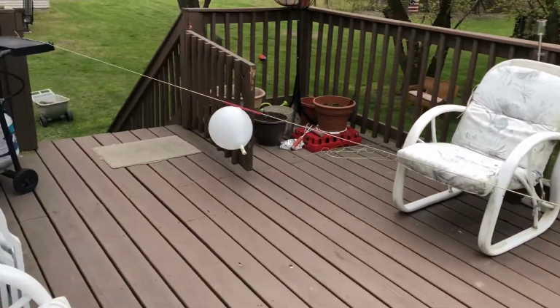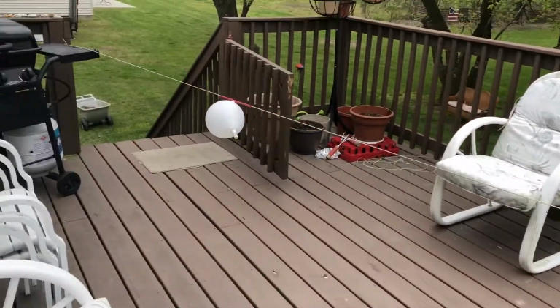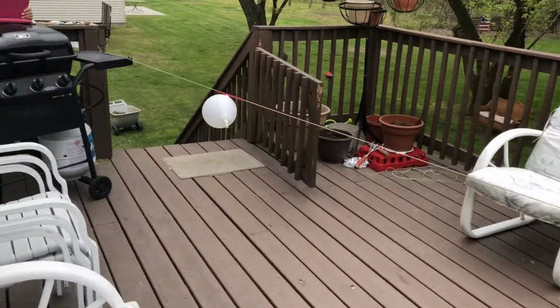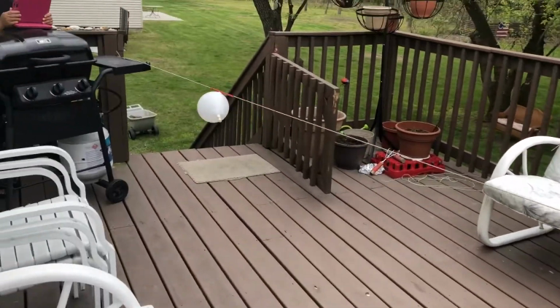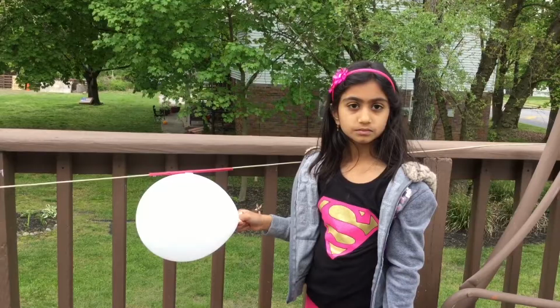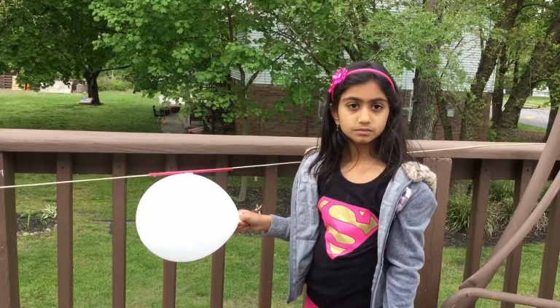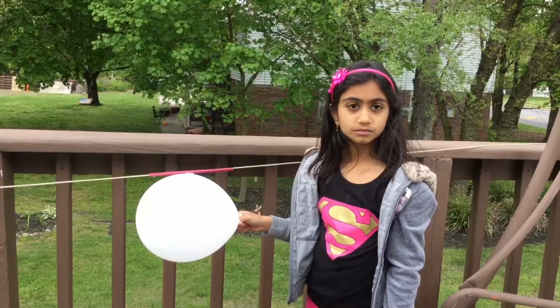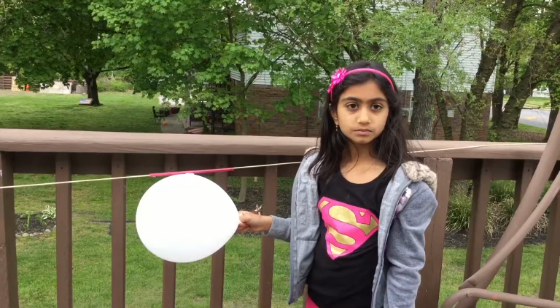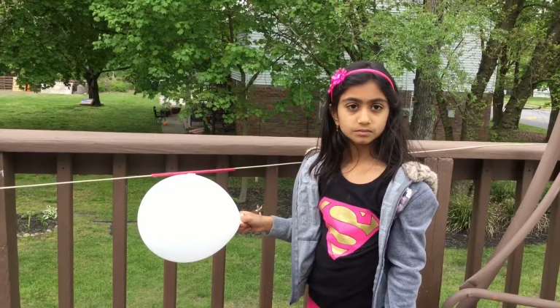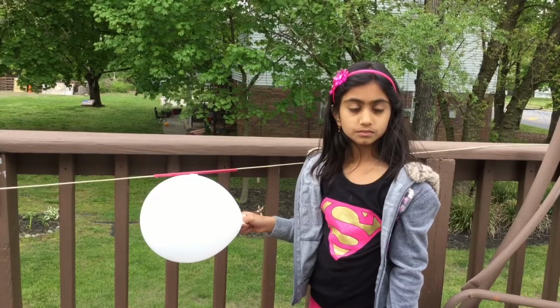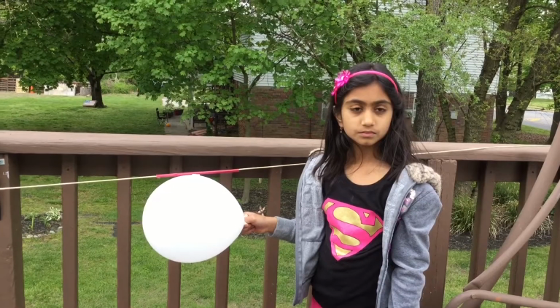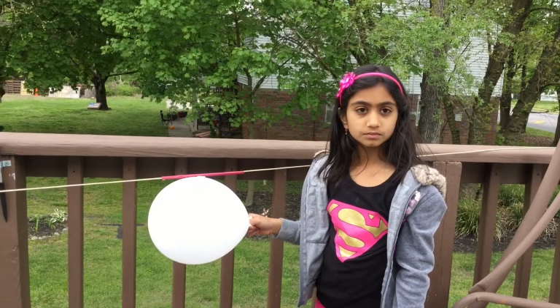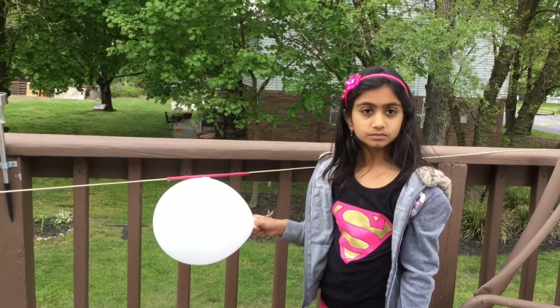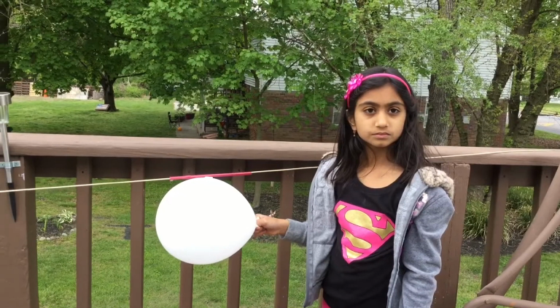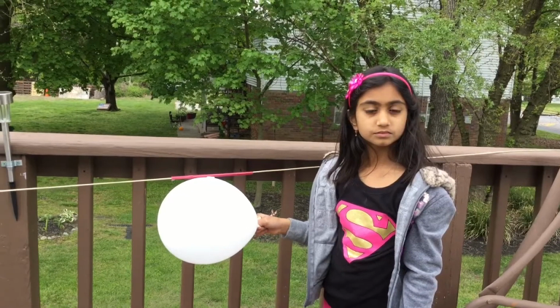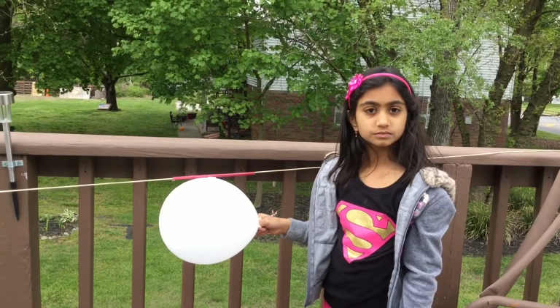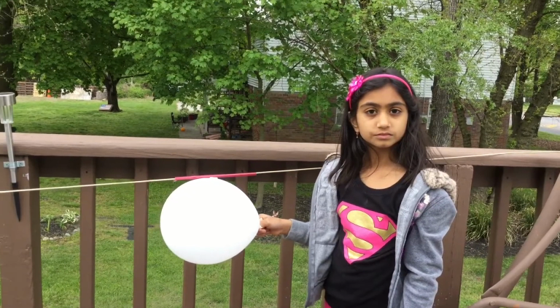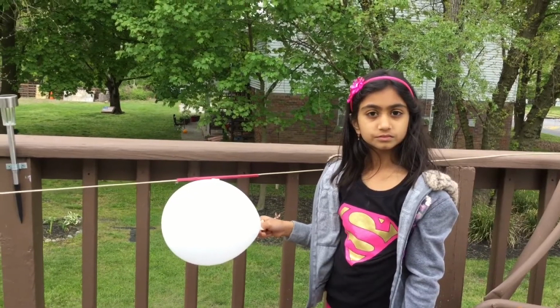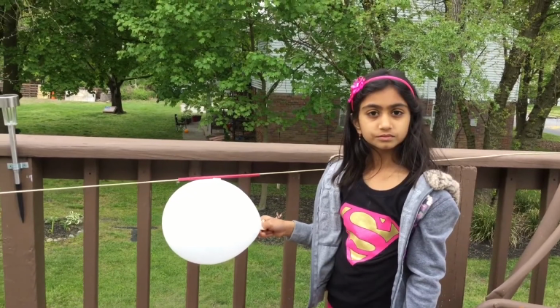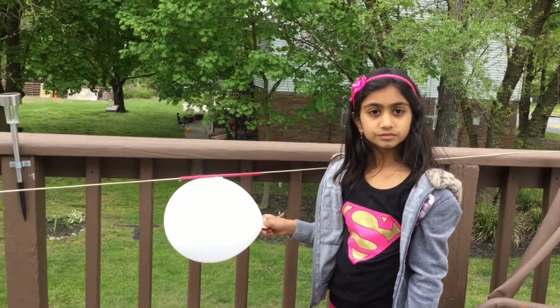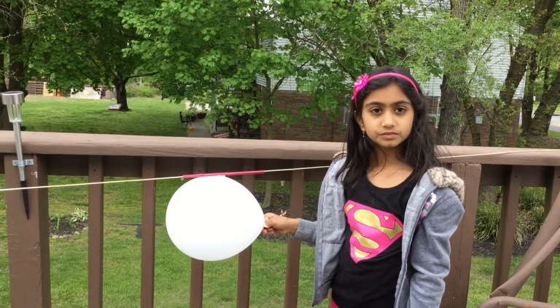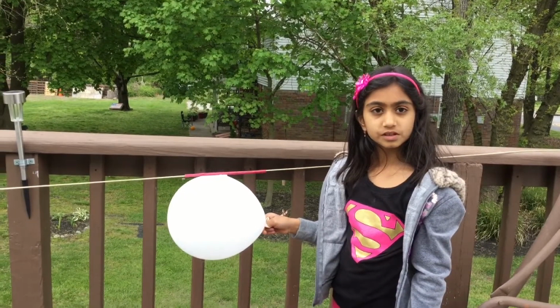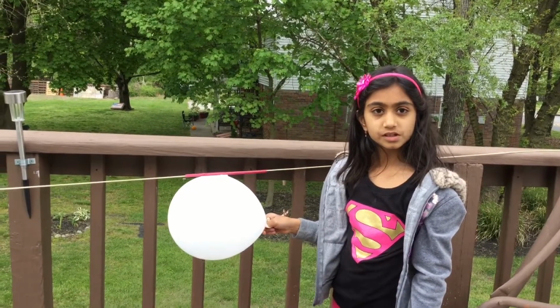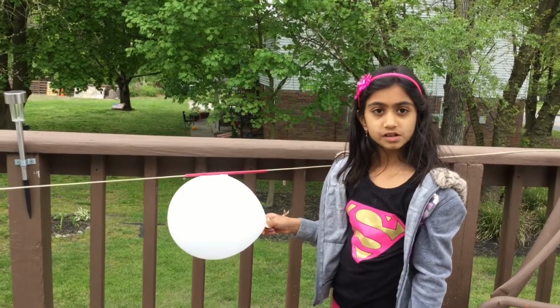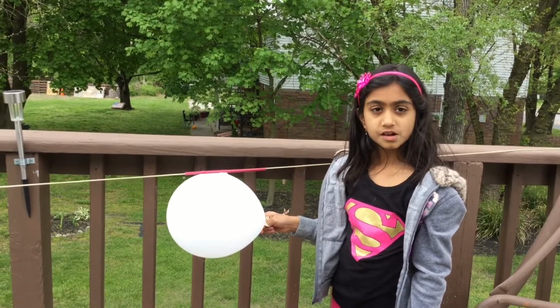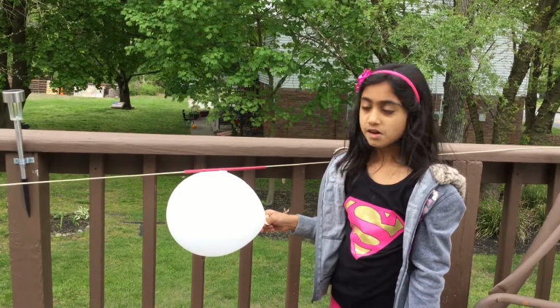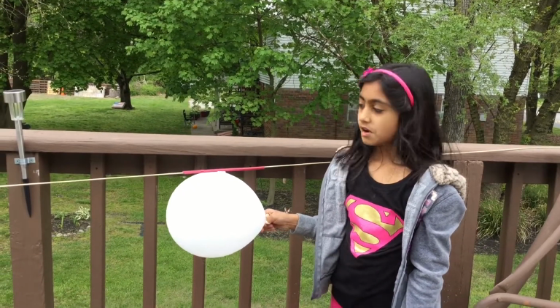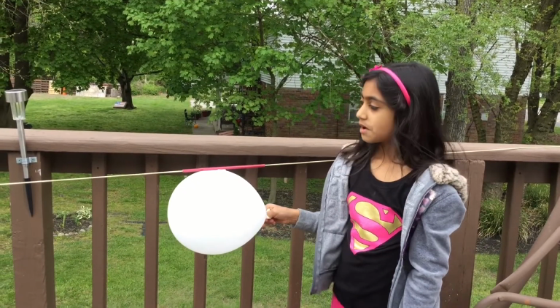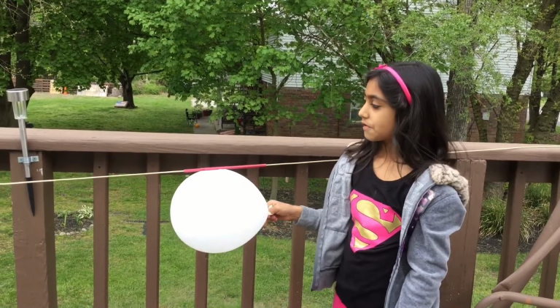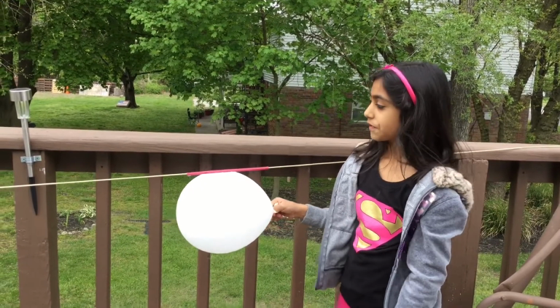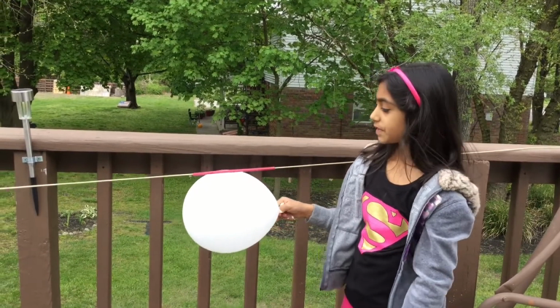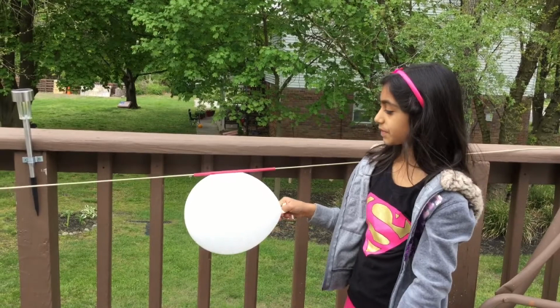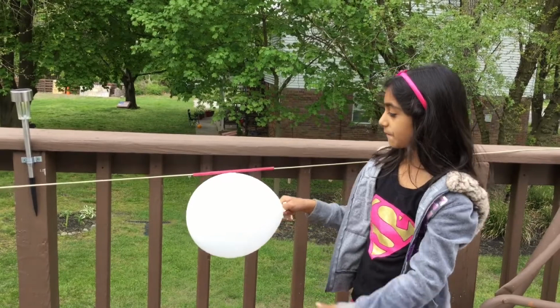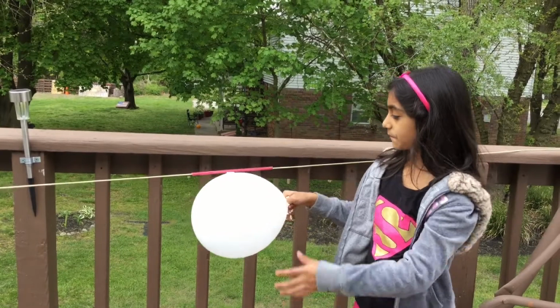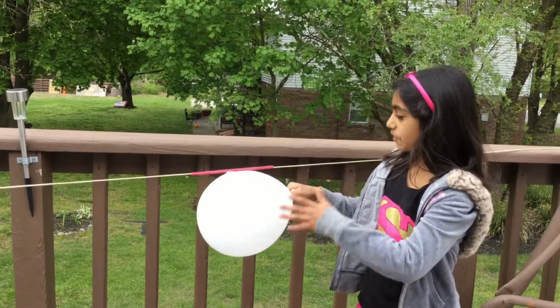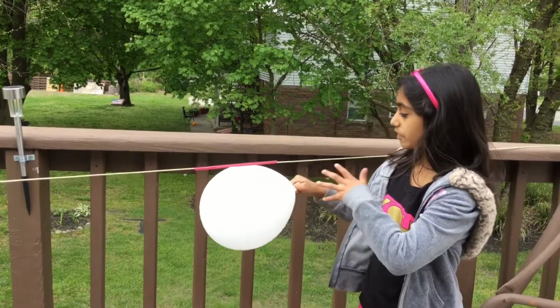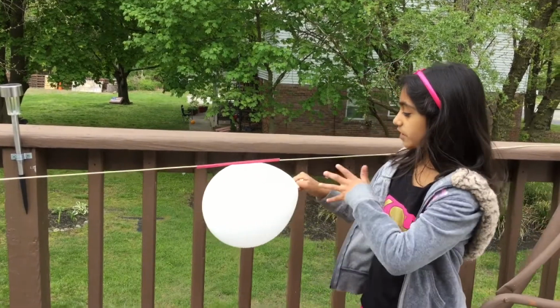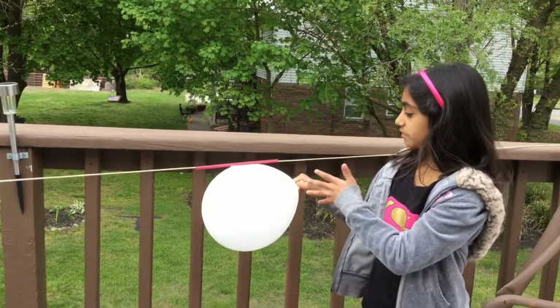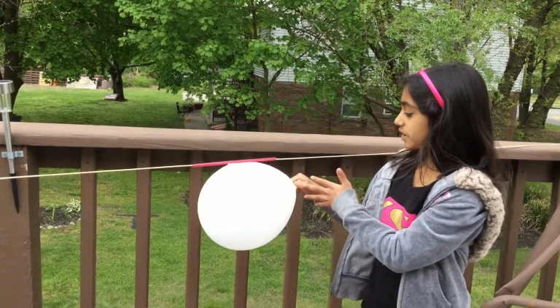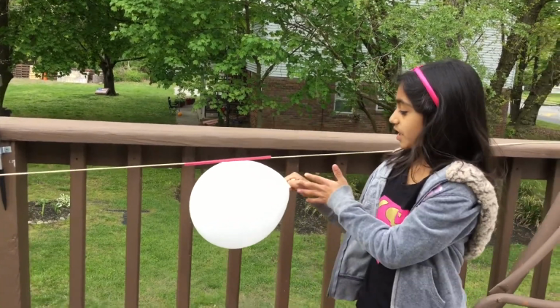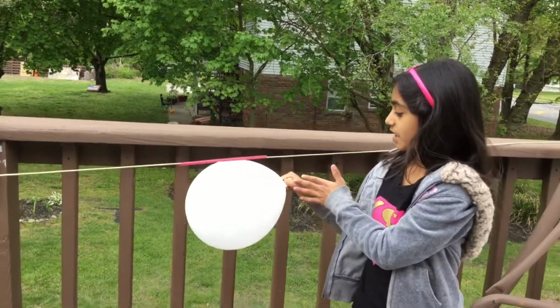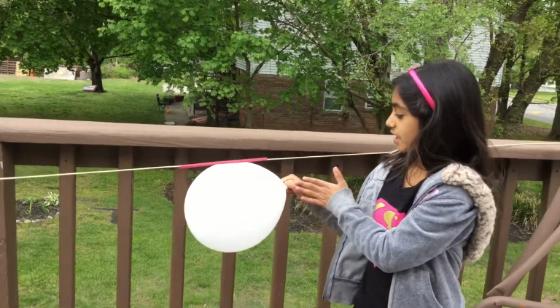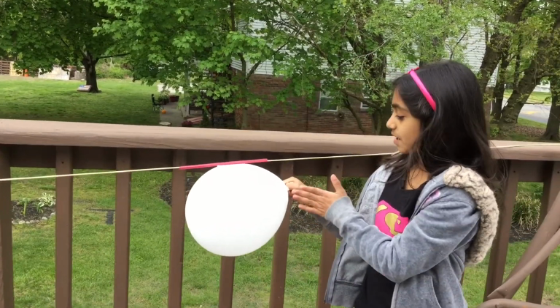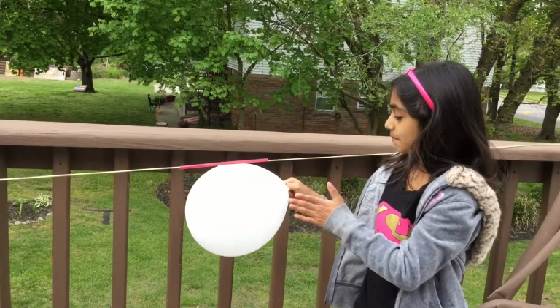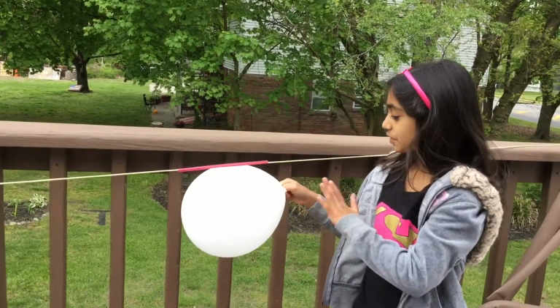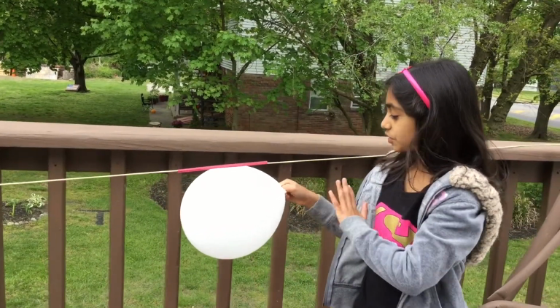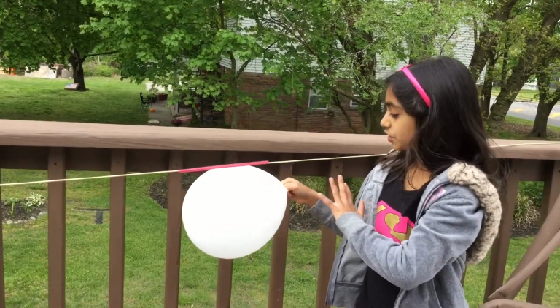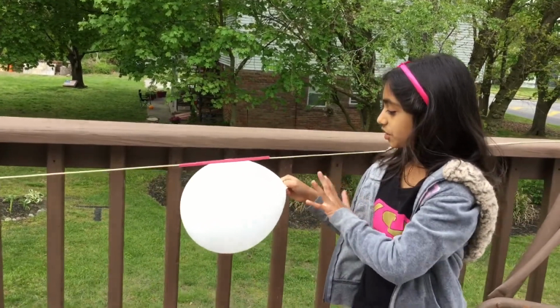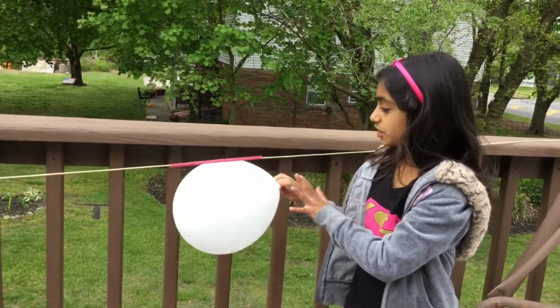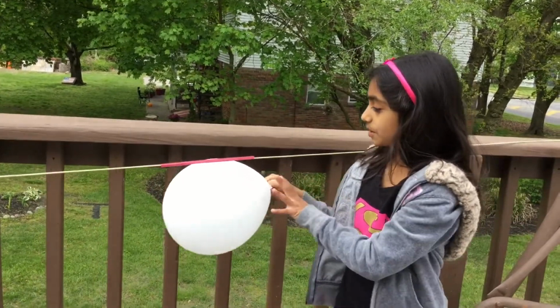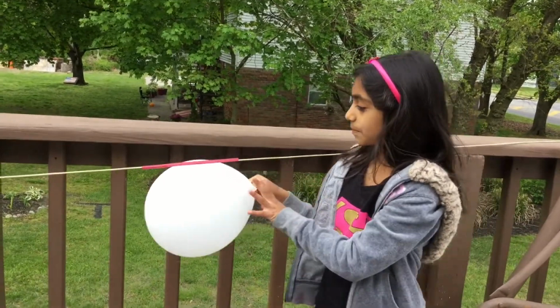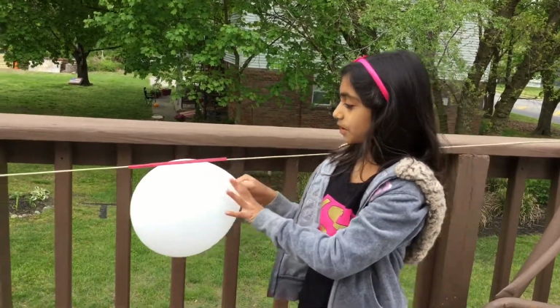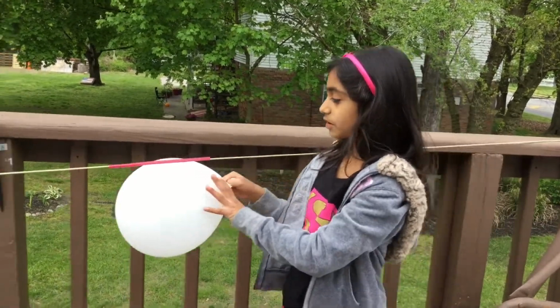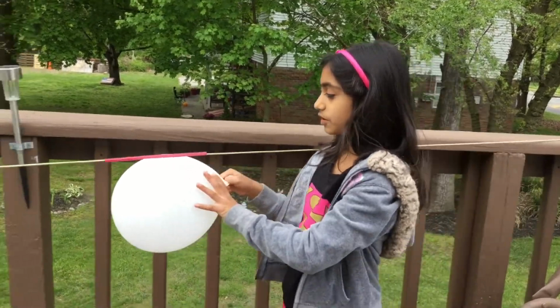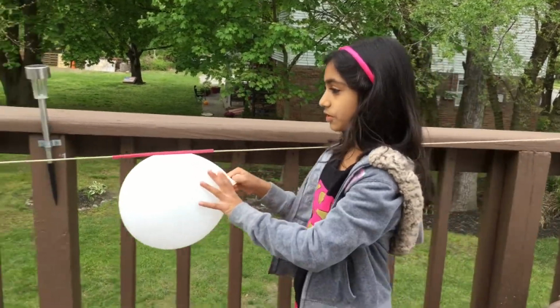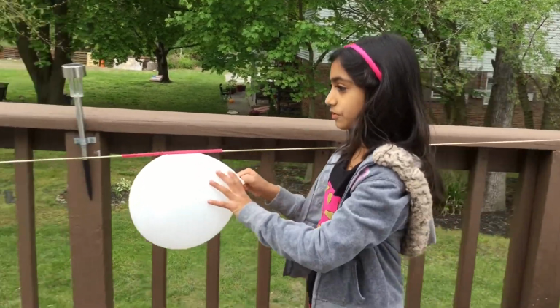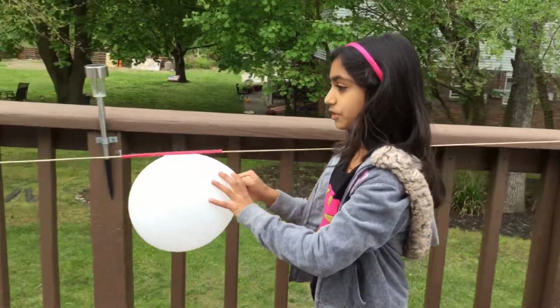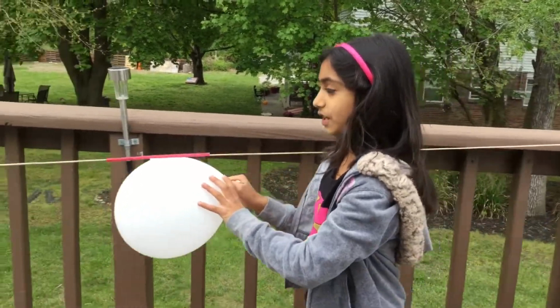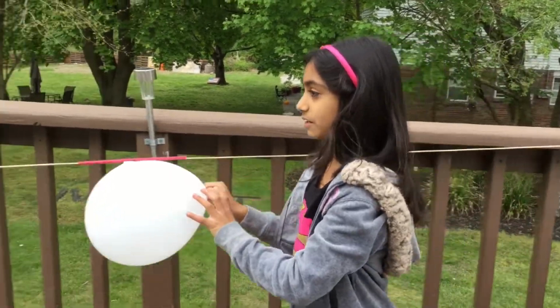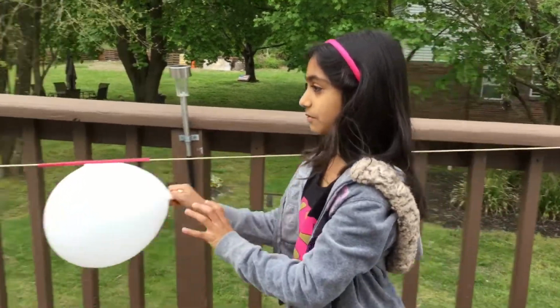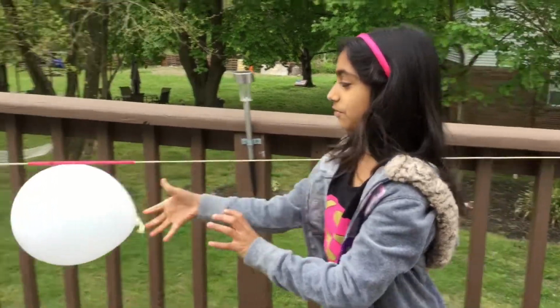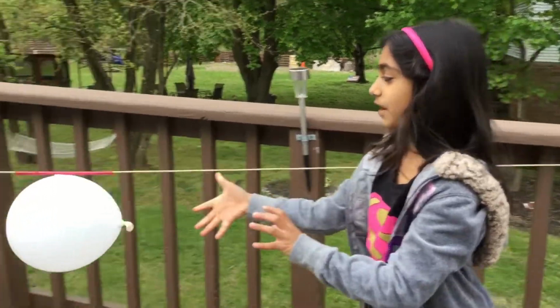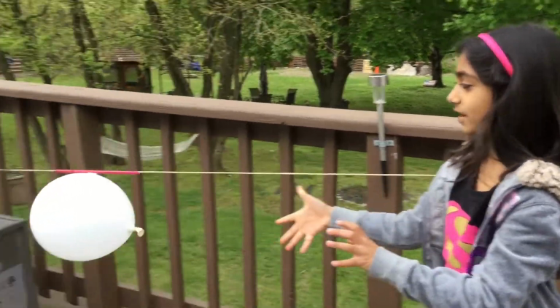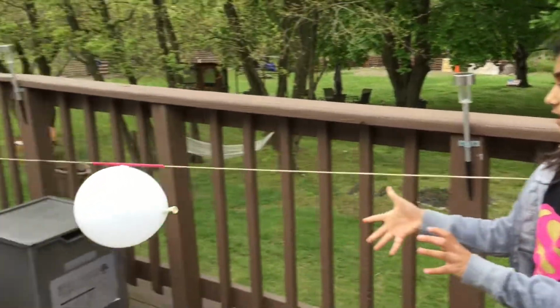So Nishka, what did you learn out of this project? That the force of the air pushes the balloon like a rocket.